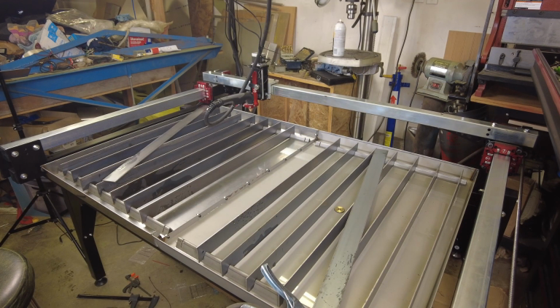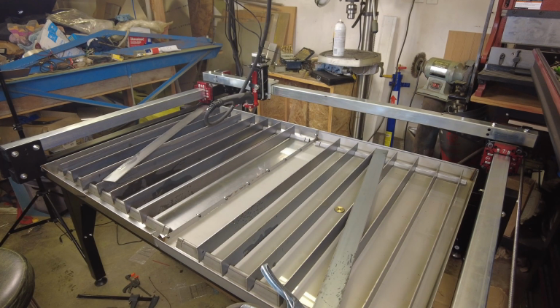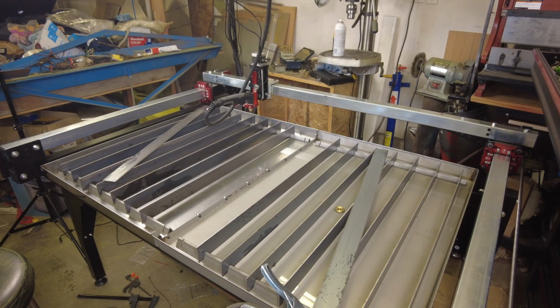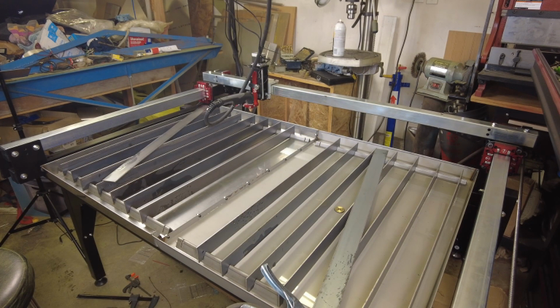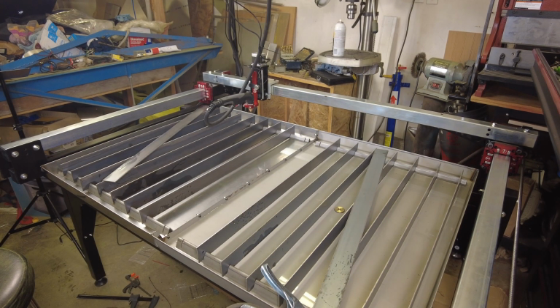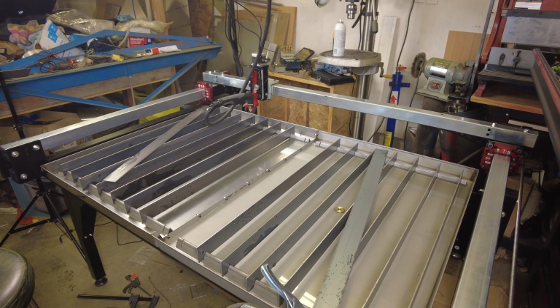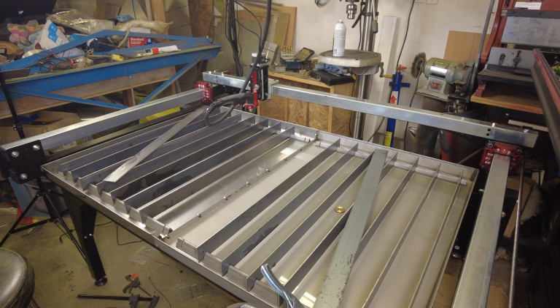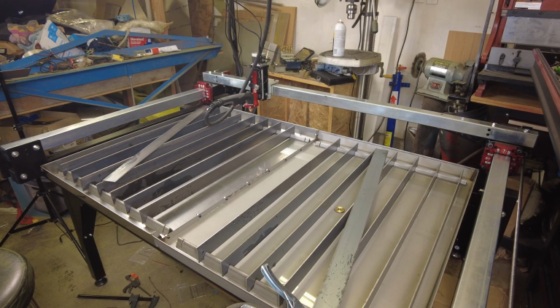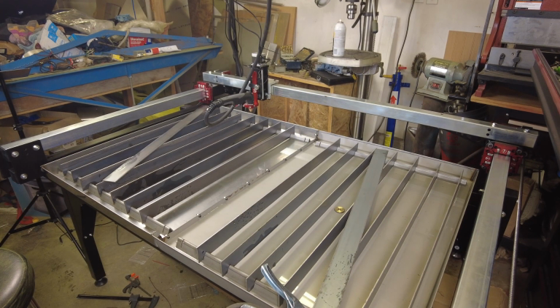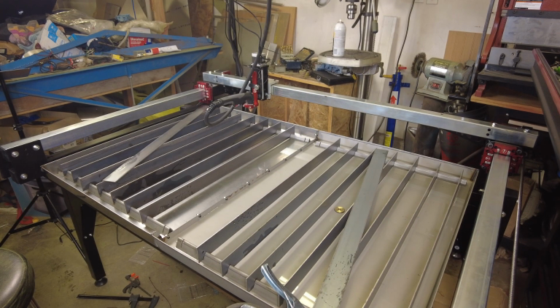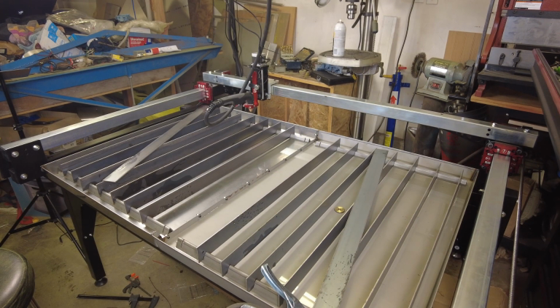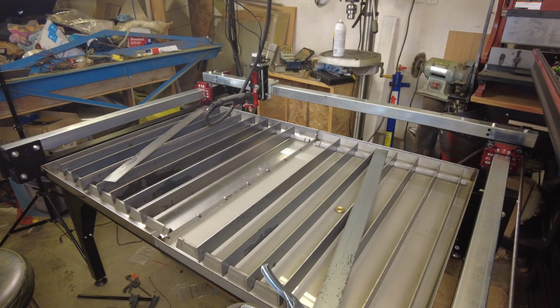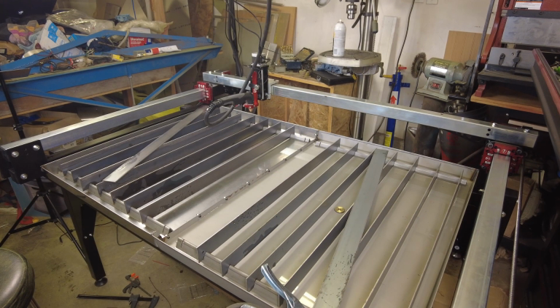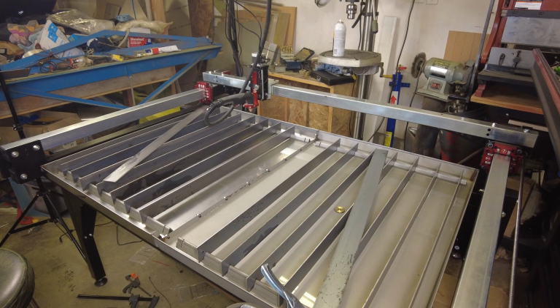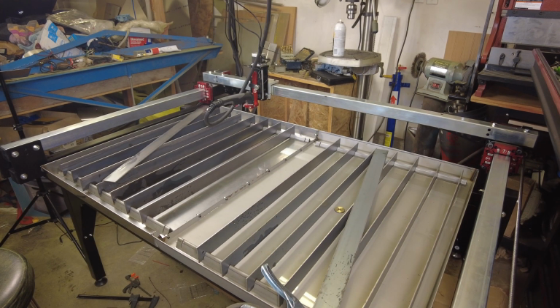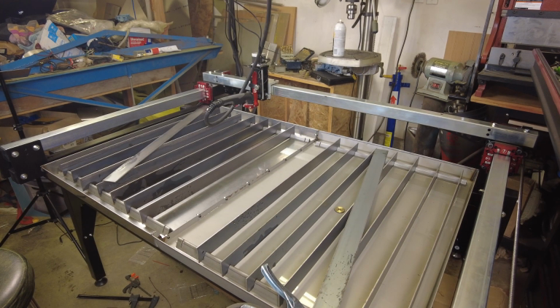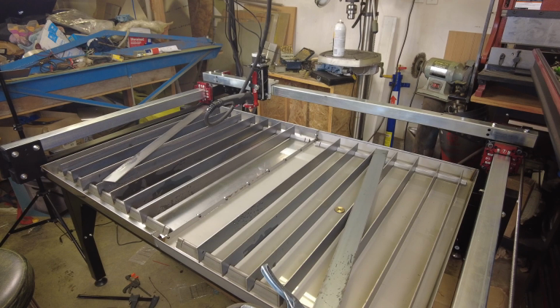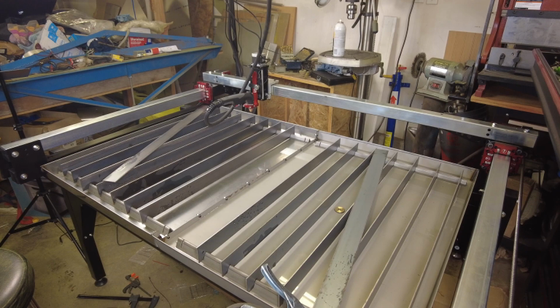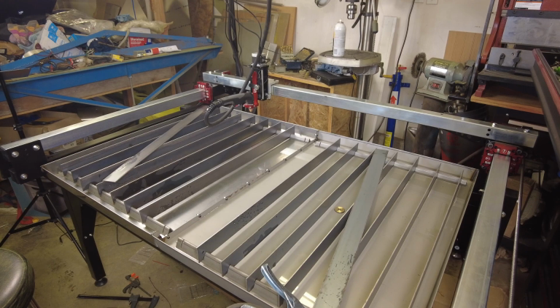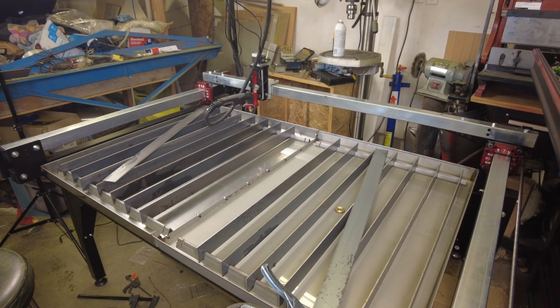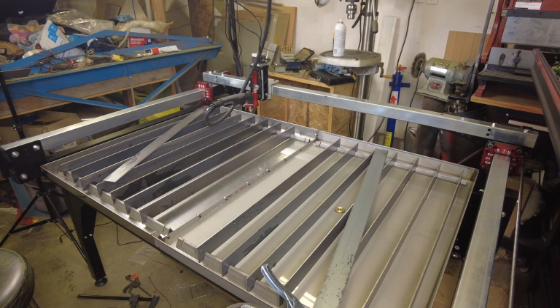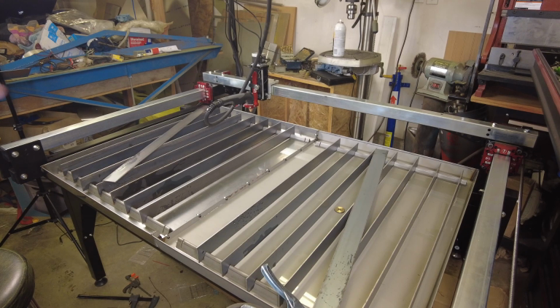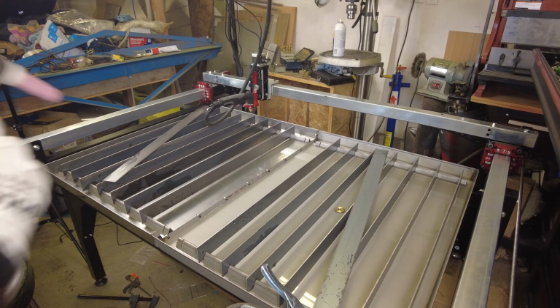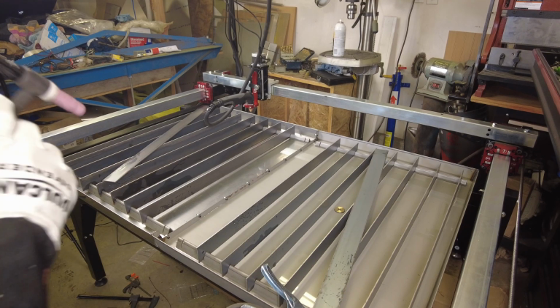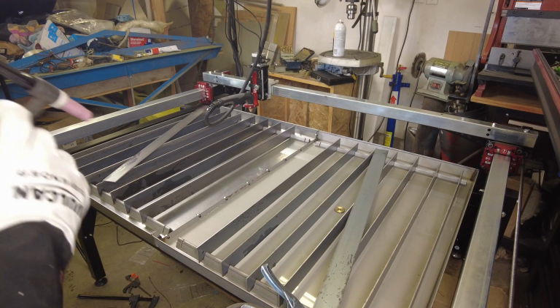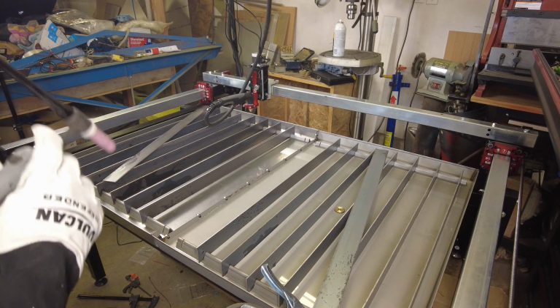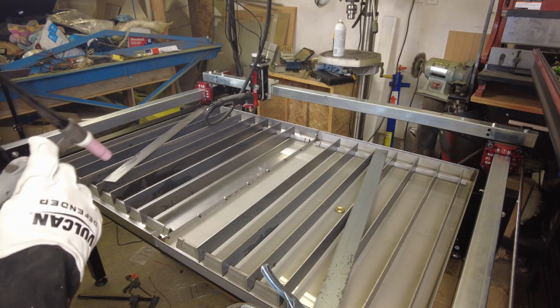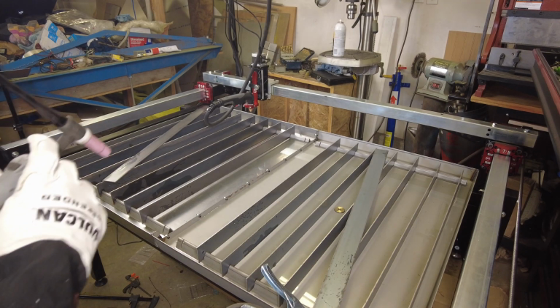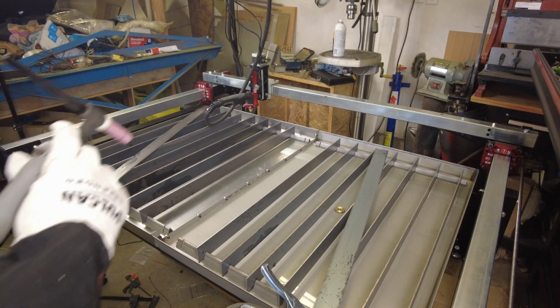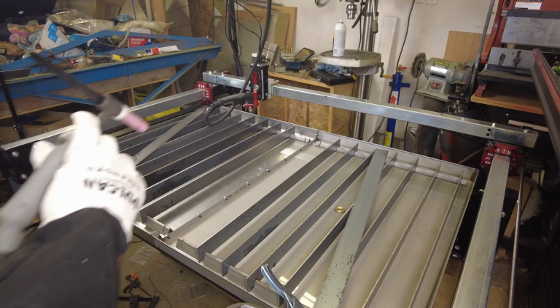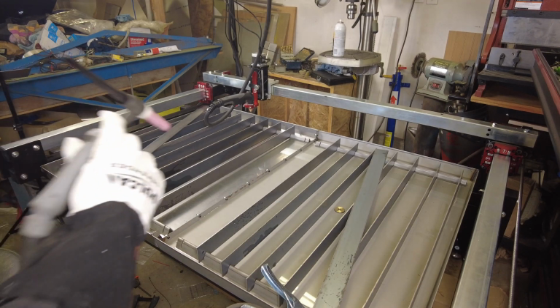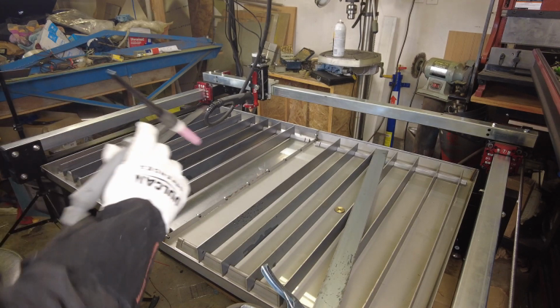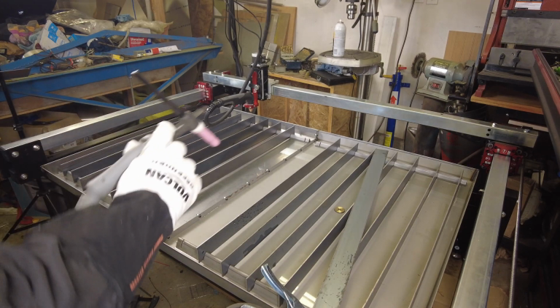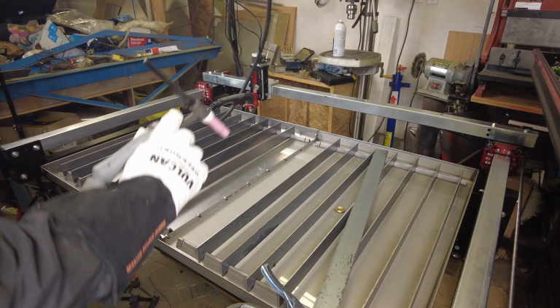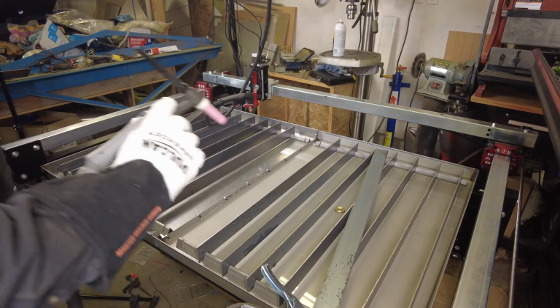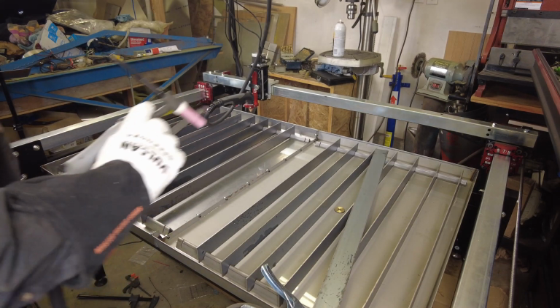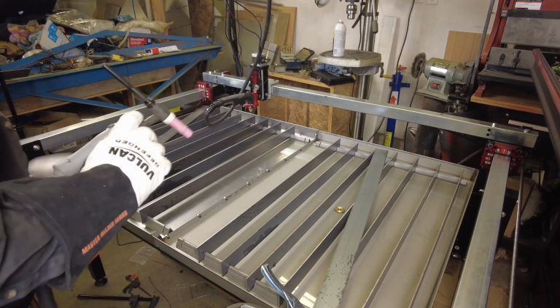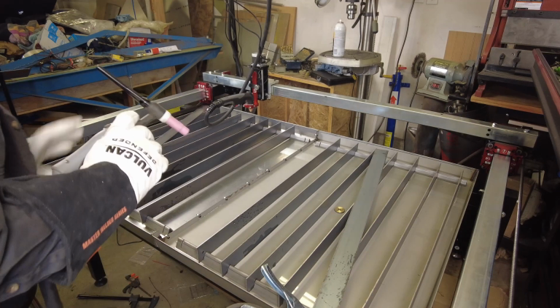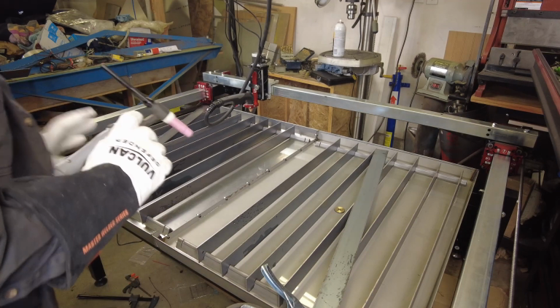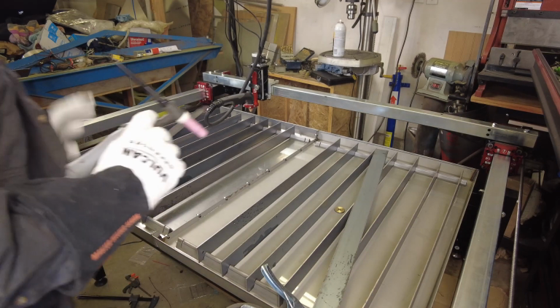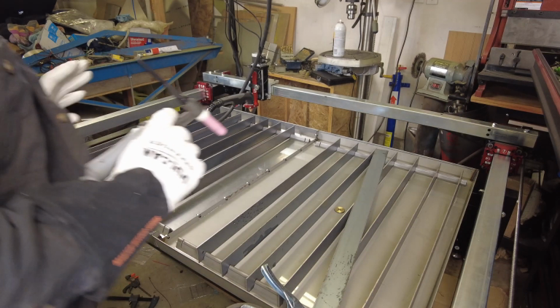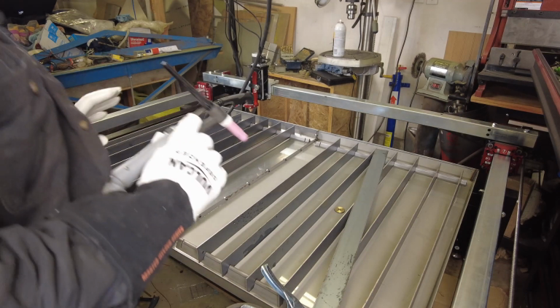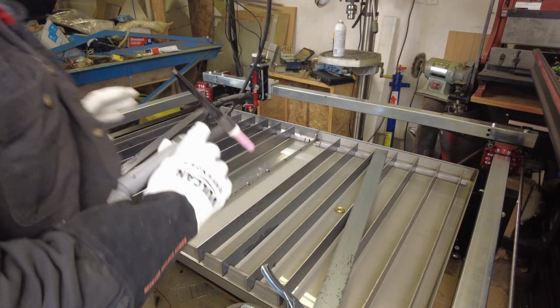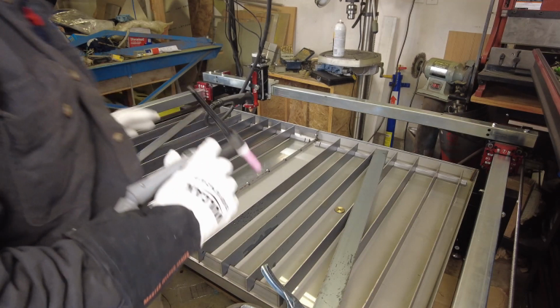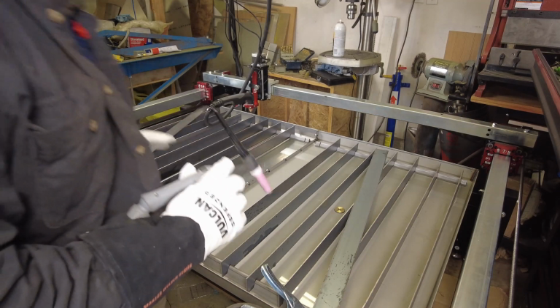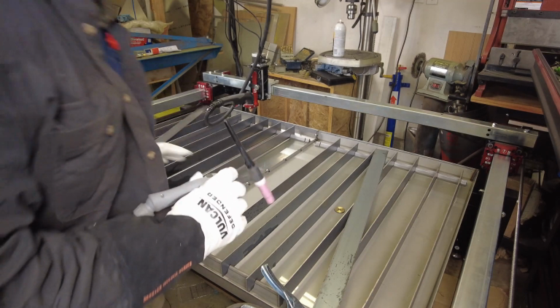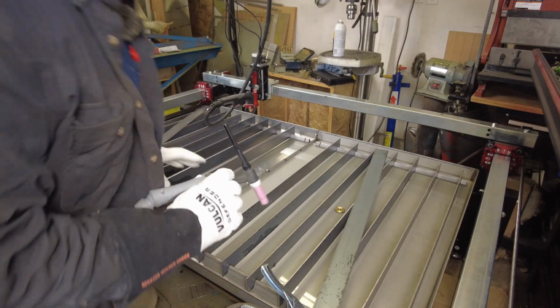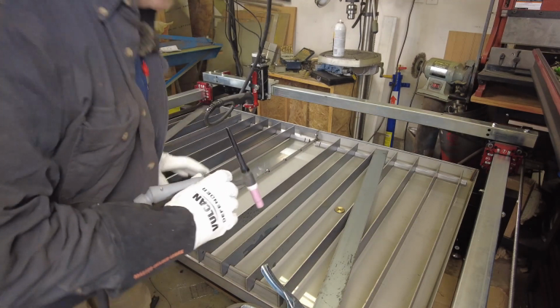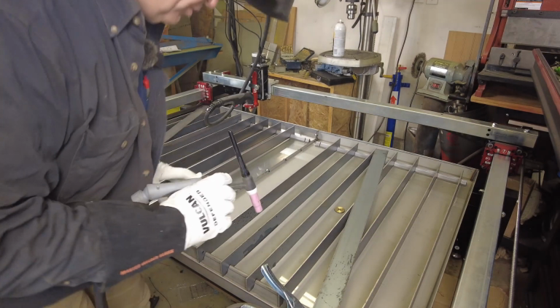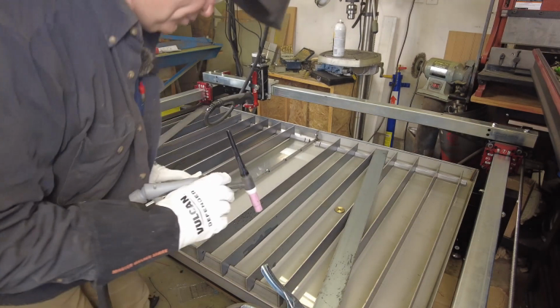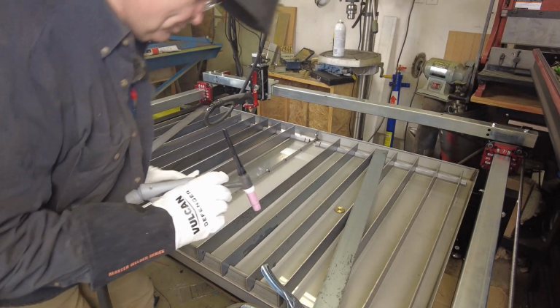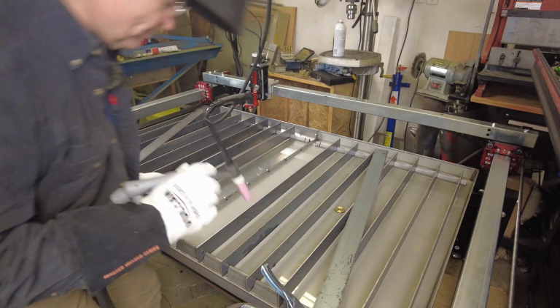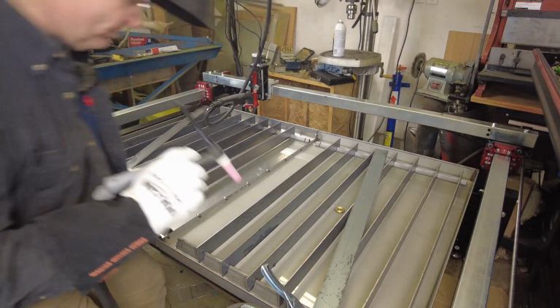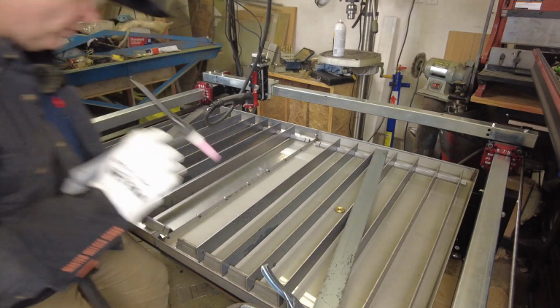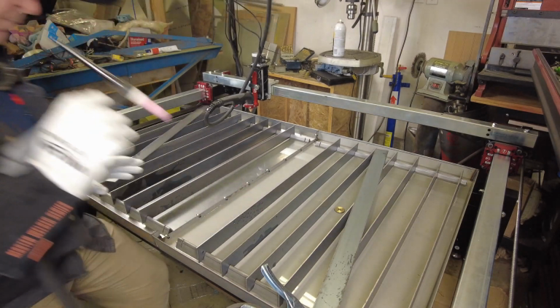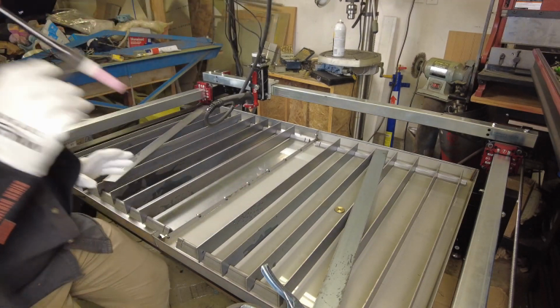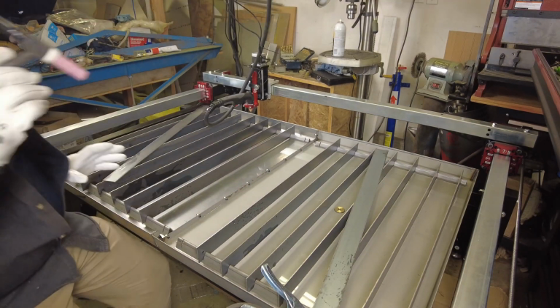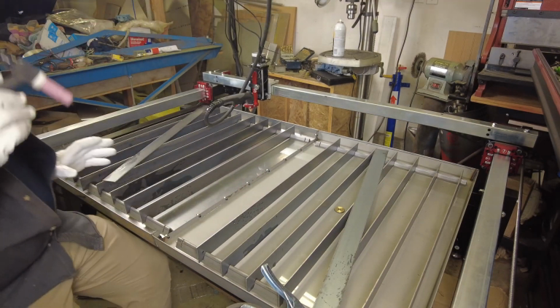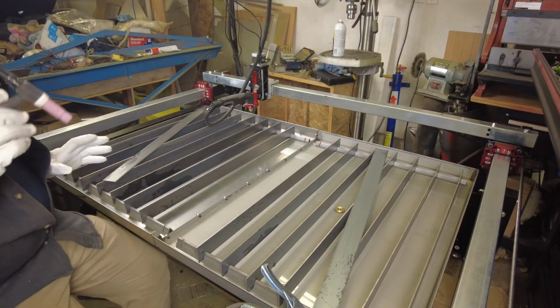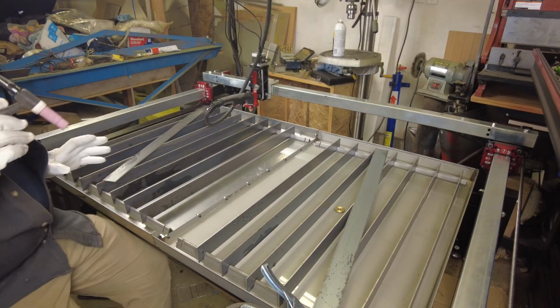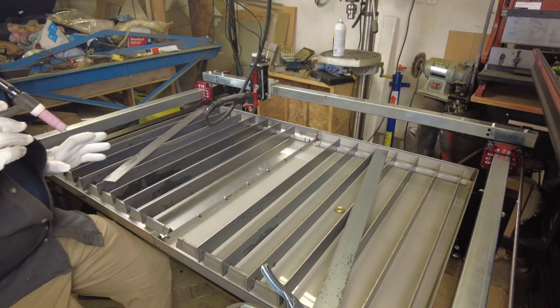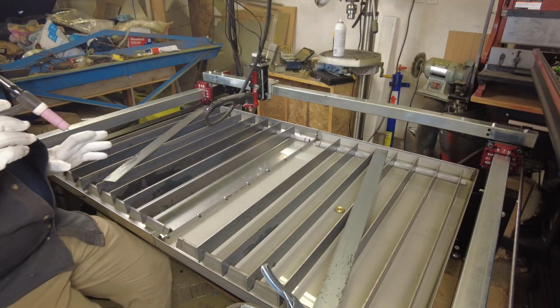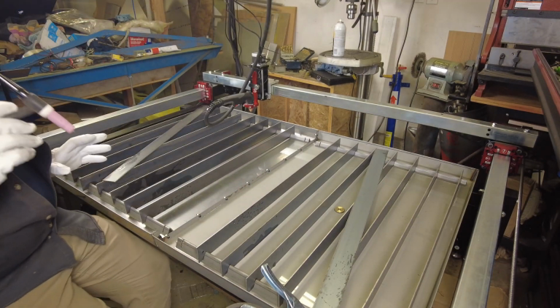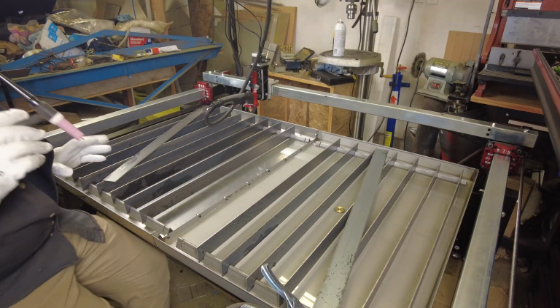A couple more amps - basically in order to get it to weld properly I had to use the full pedal rather than being able to apply partial throttle.